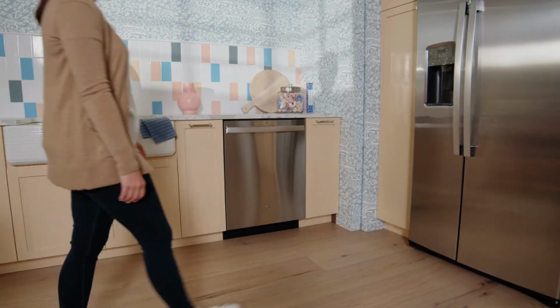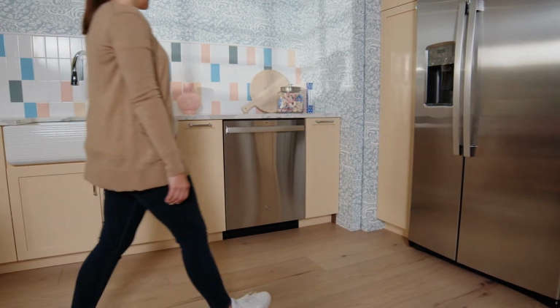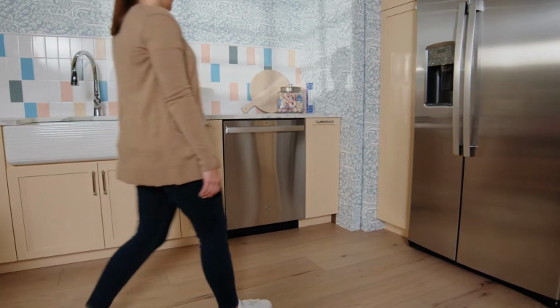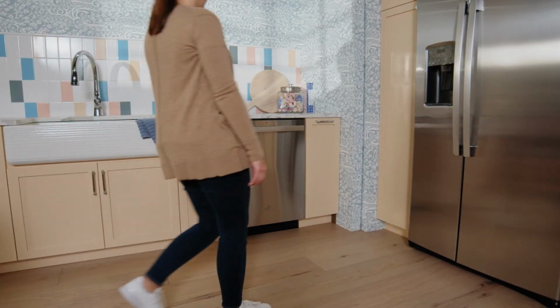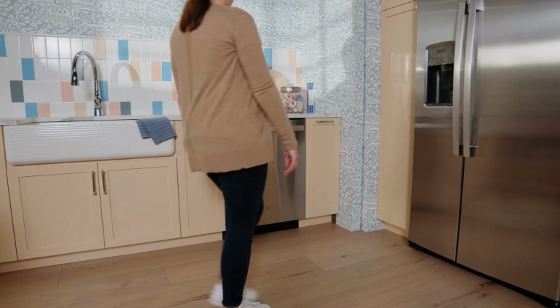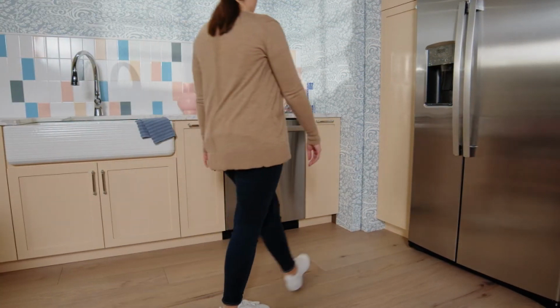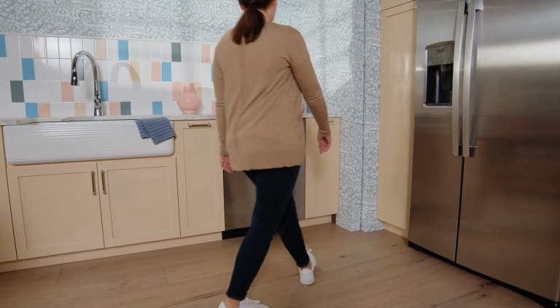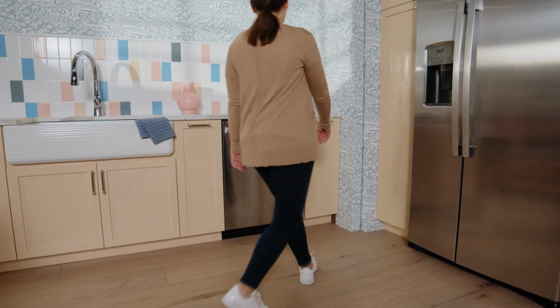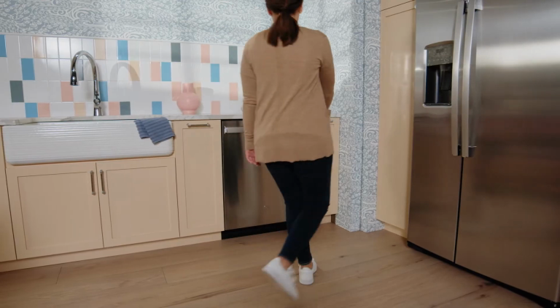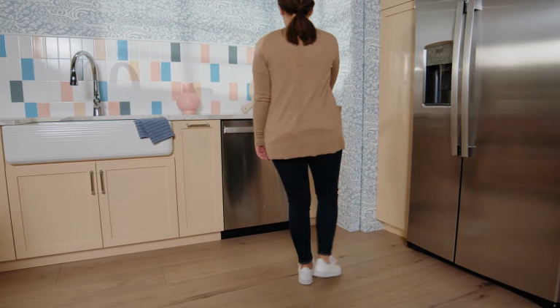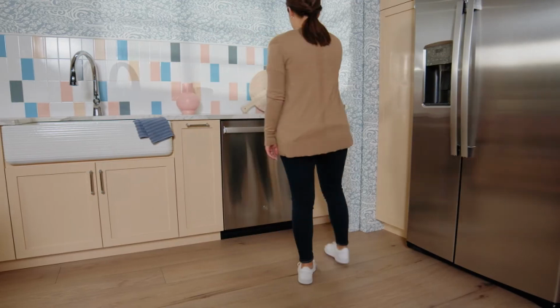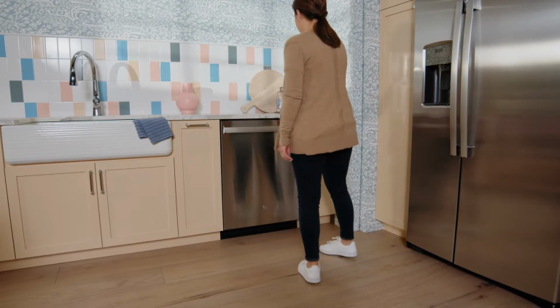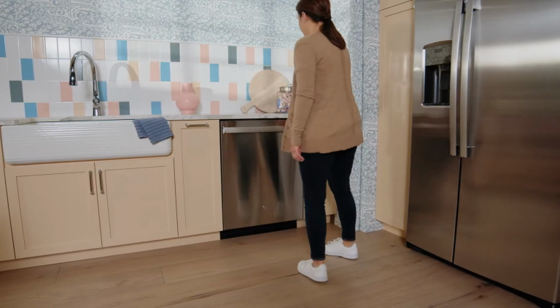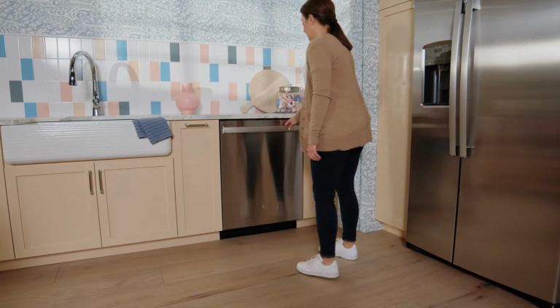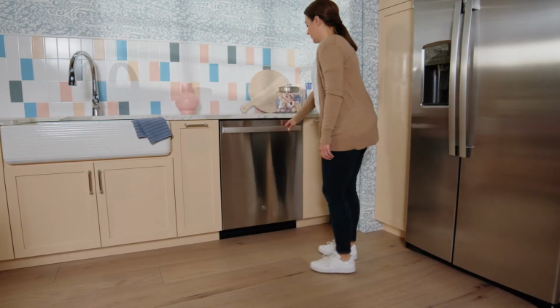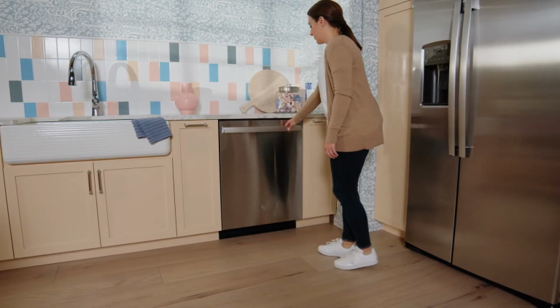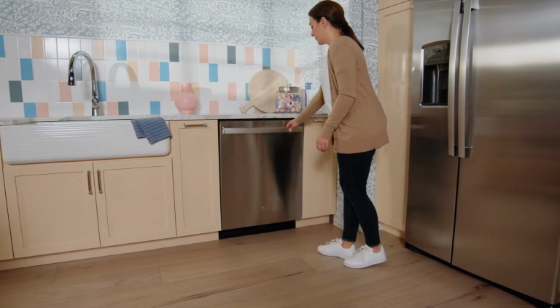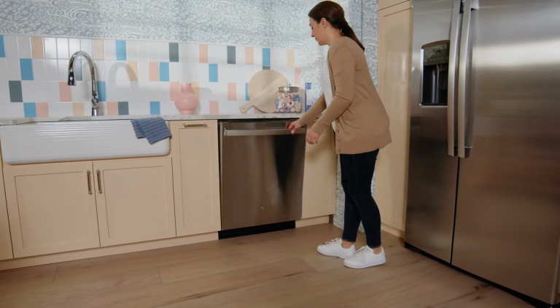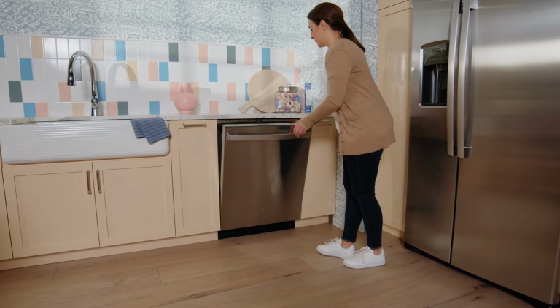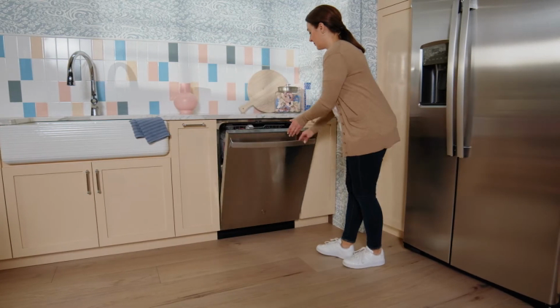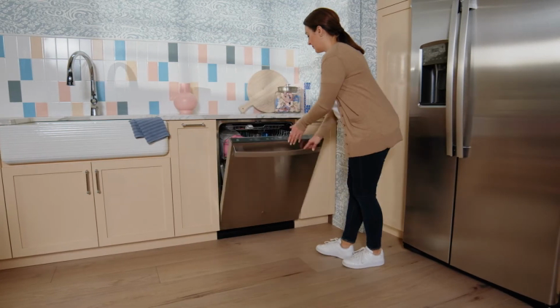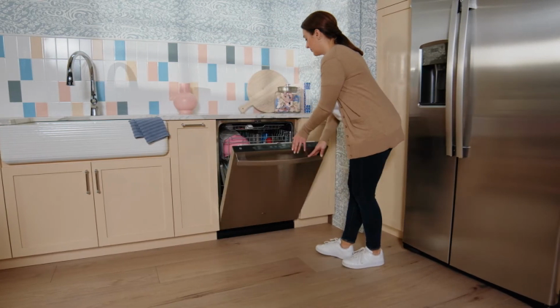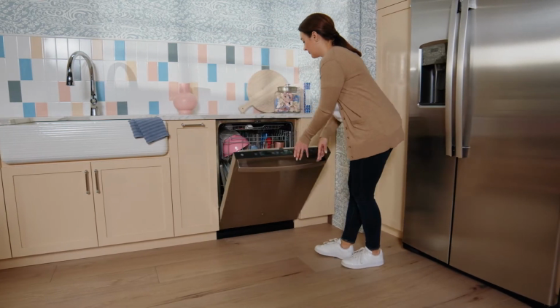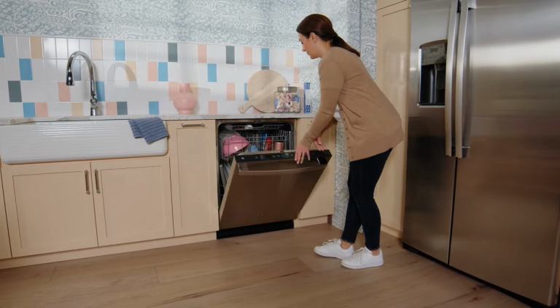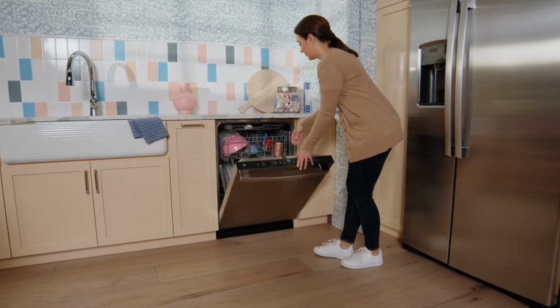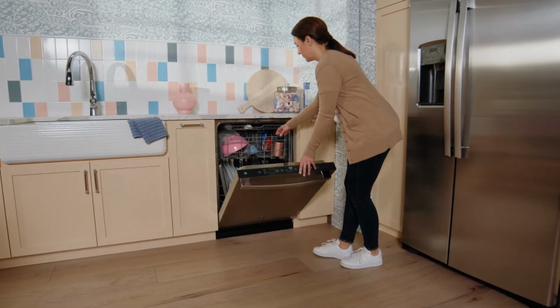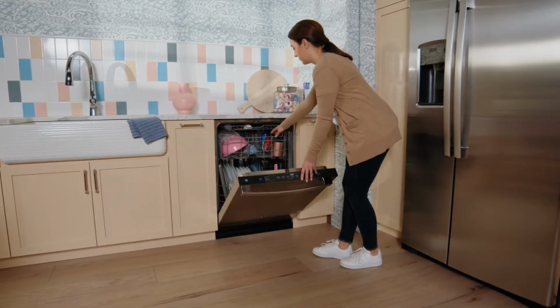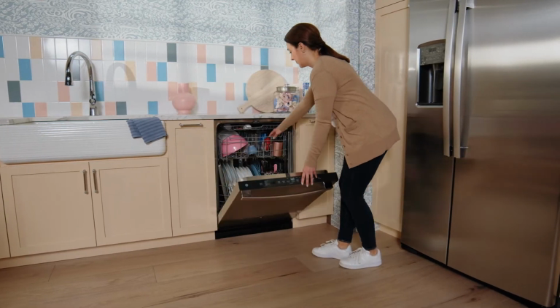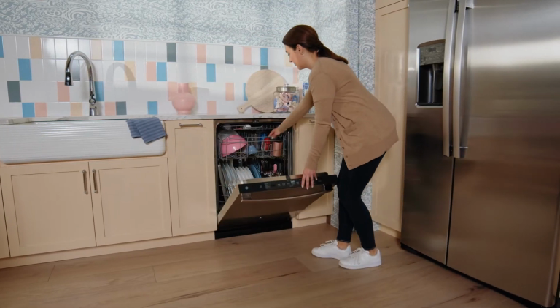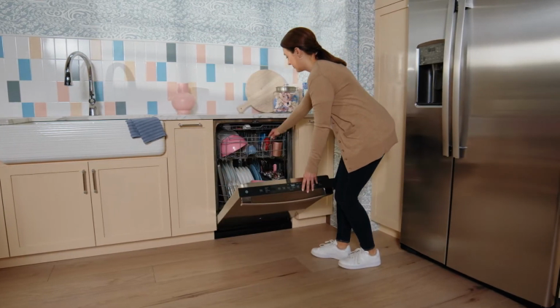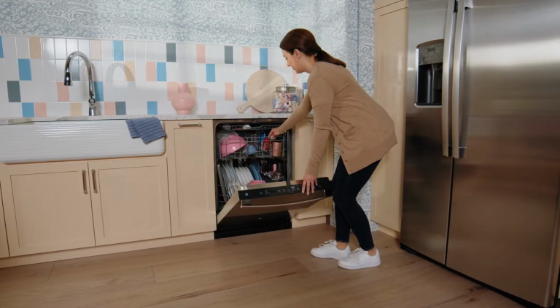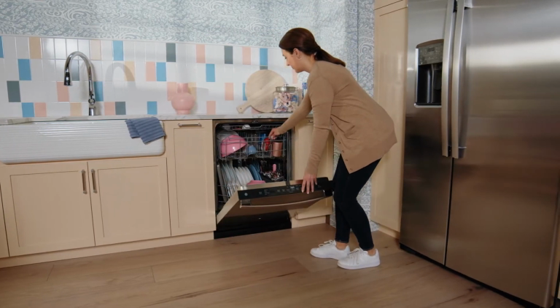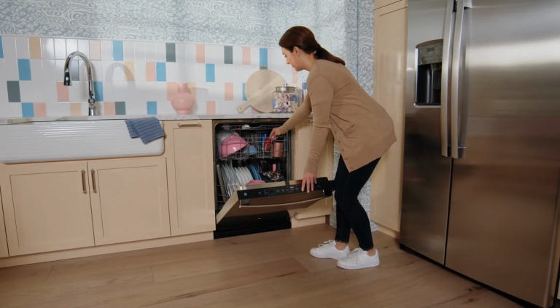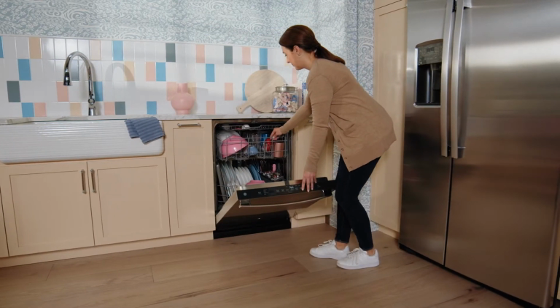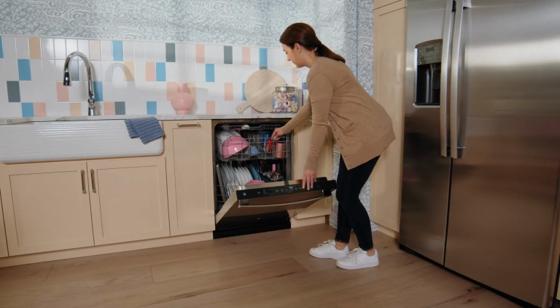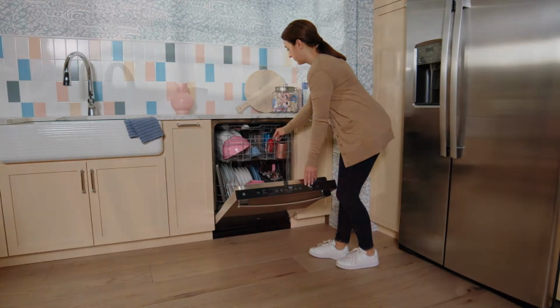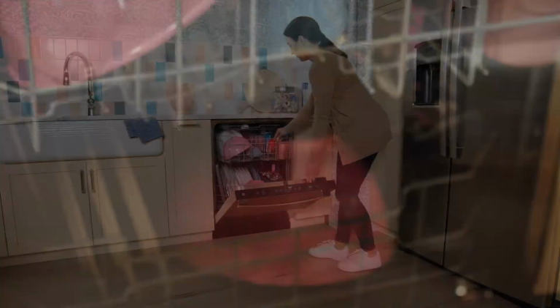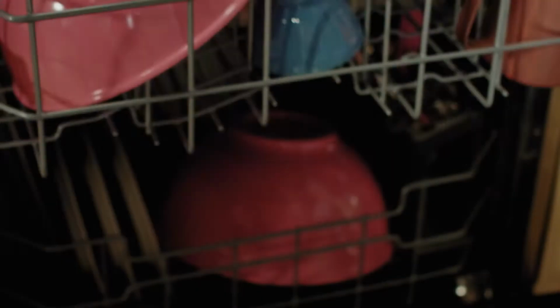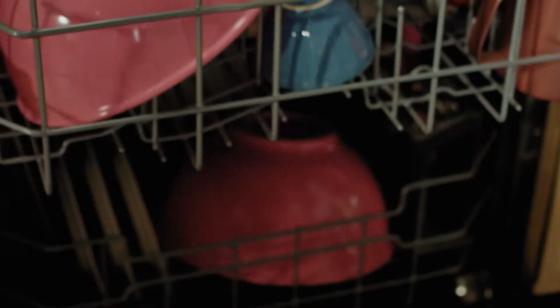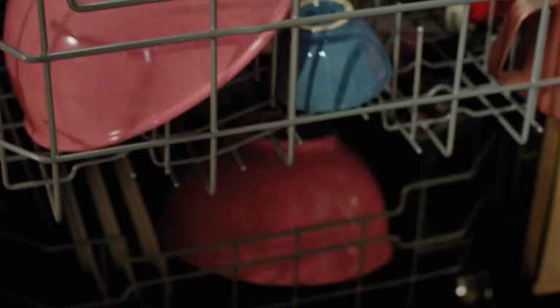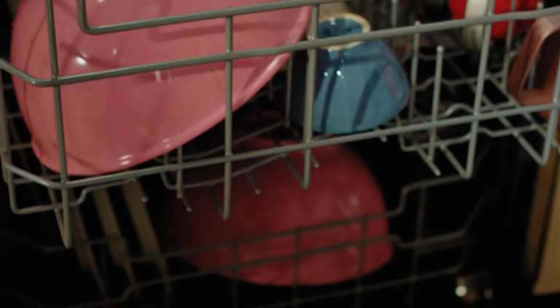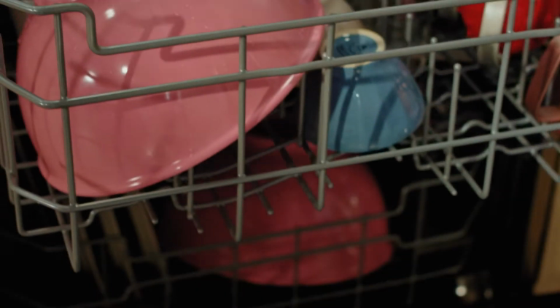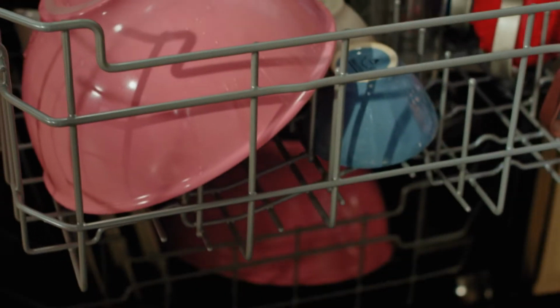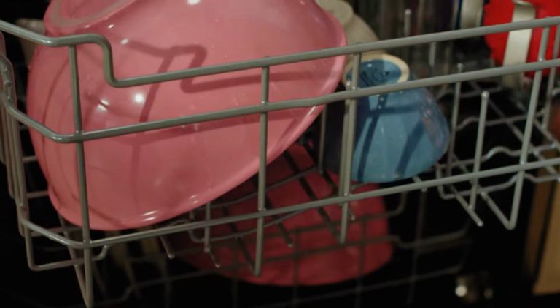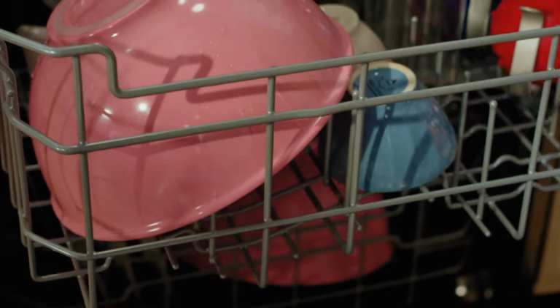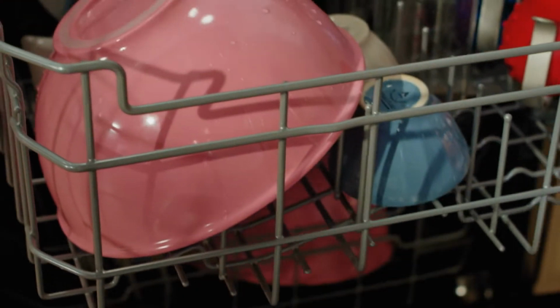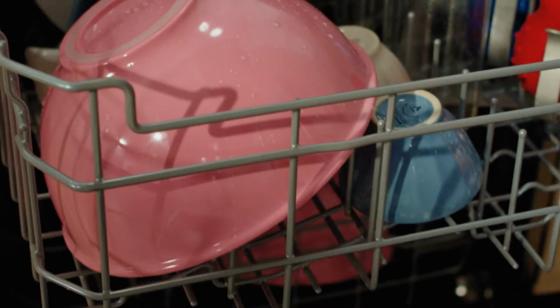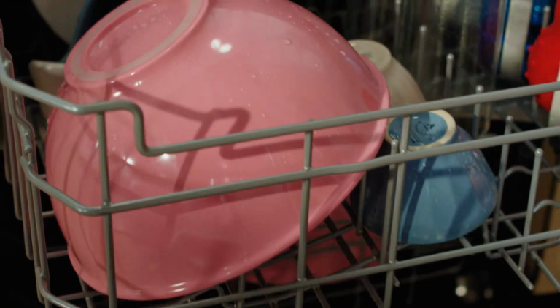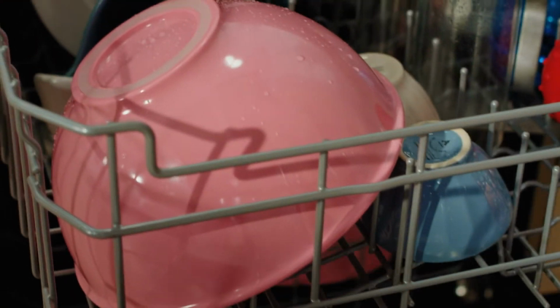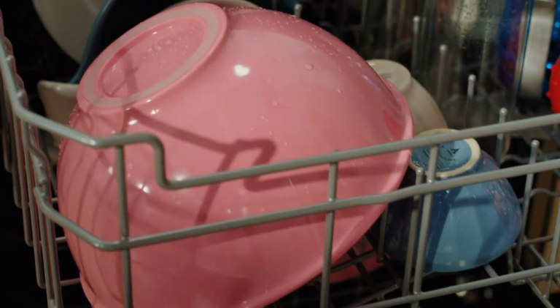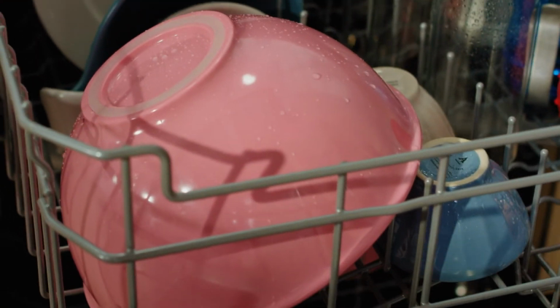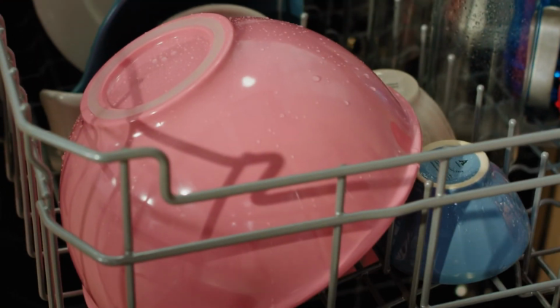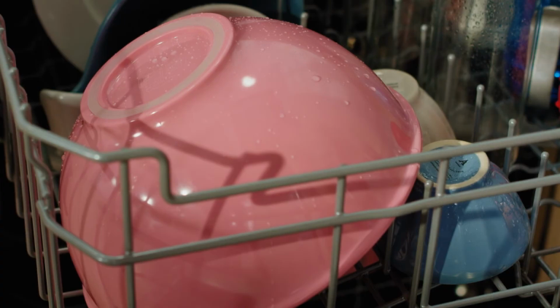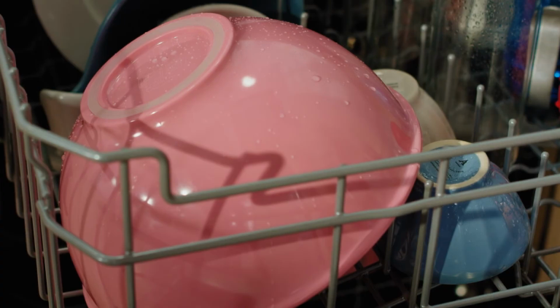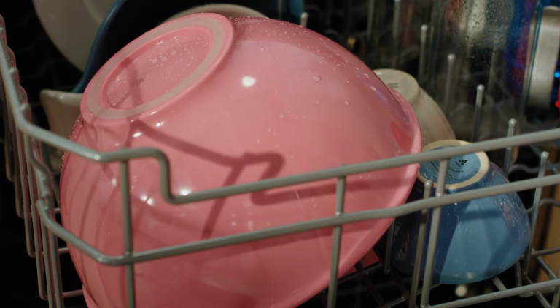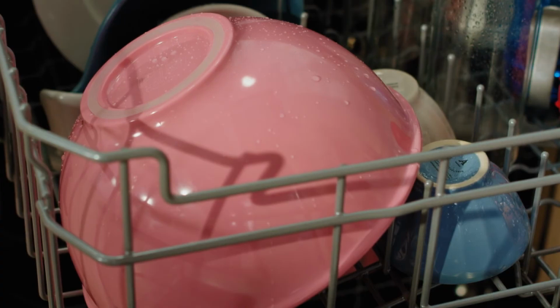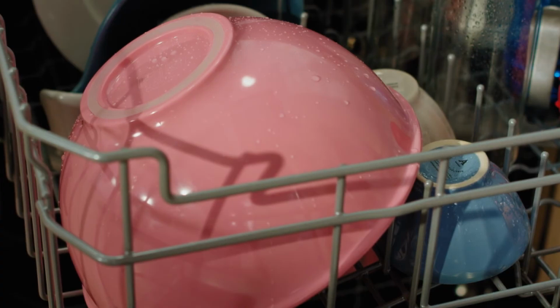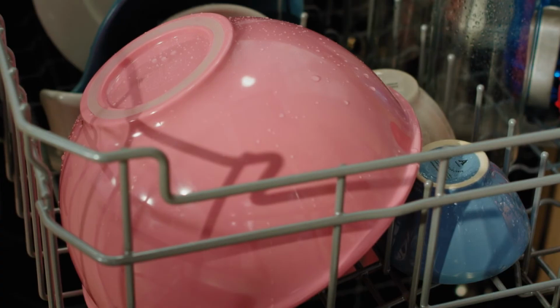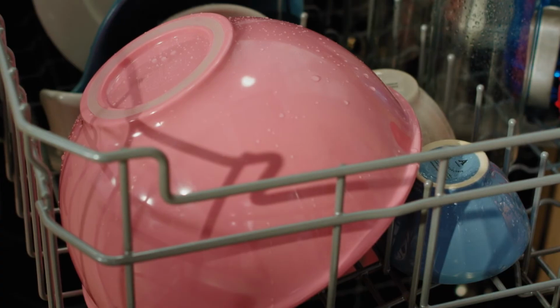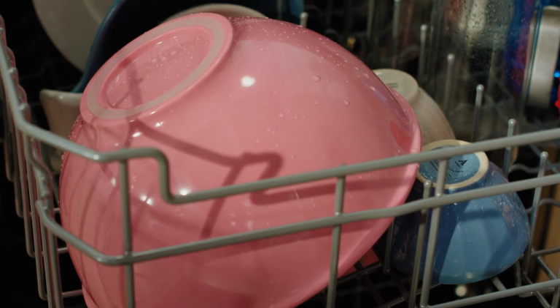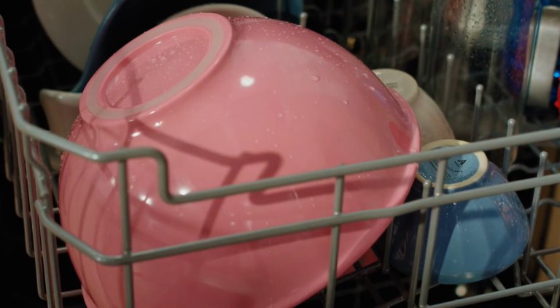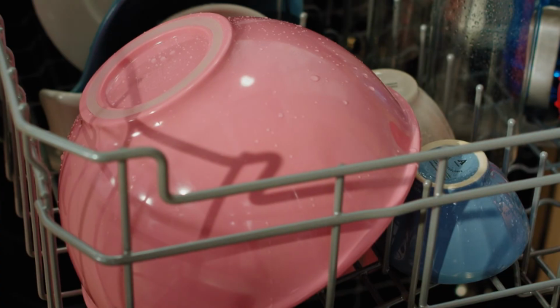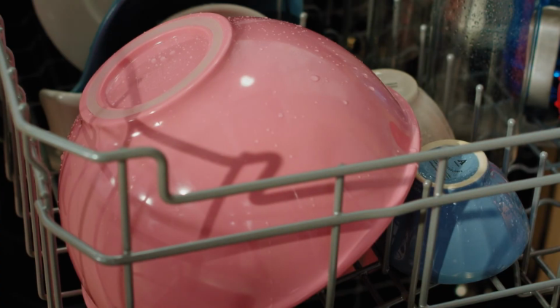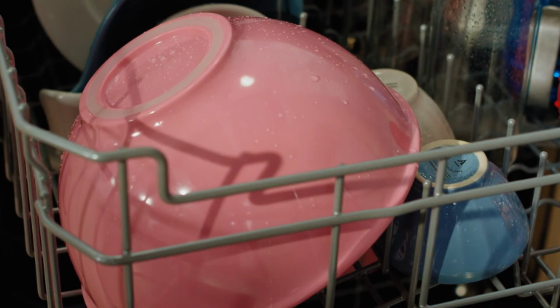Enjoy consistently dry dishes with DryBoost. Unlike other drying cycles that leave water behind,